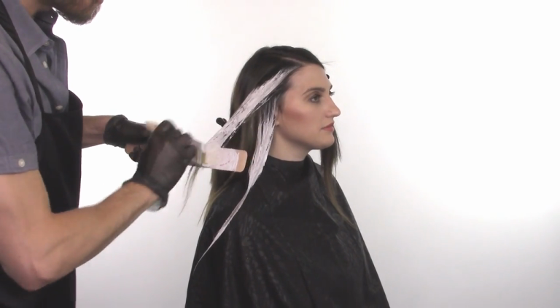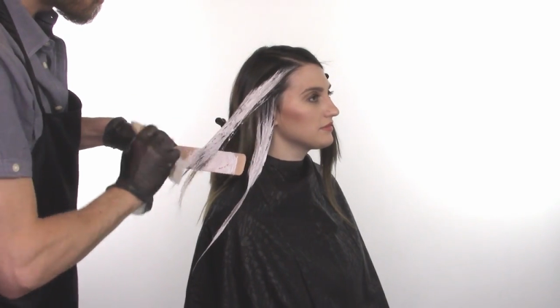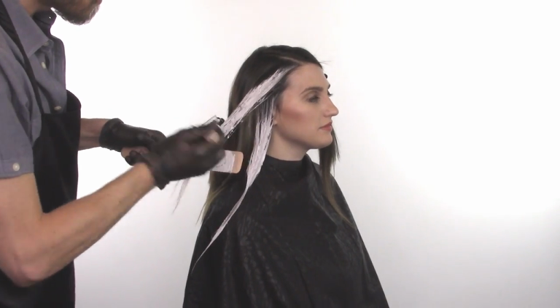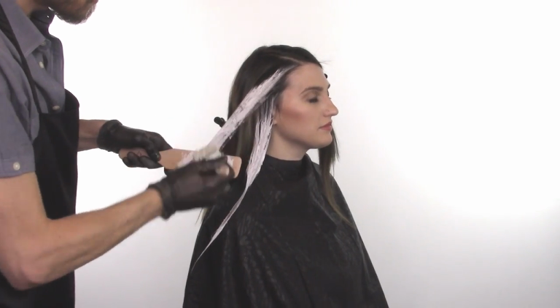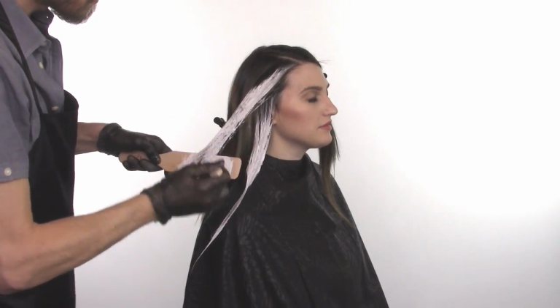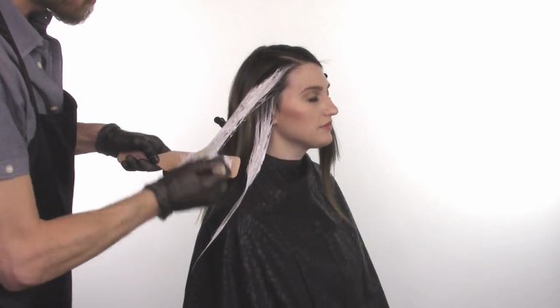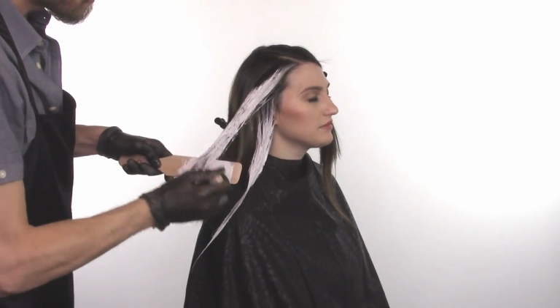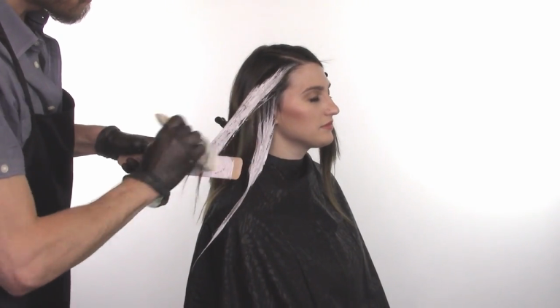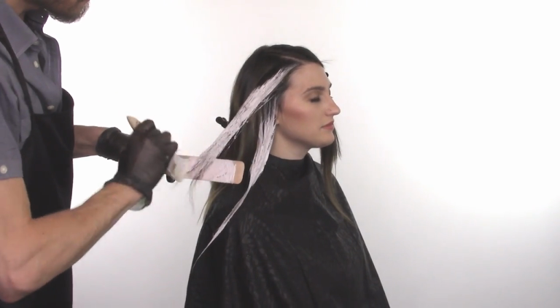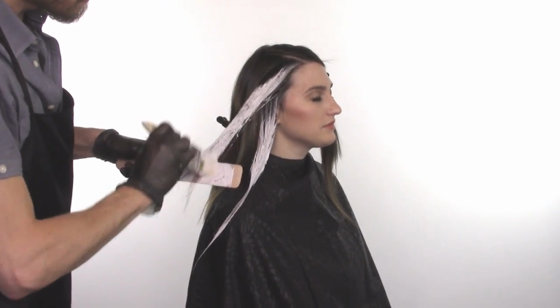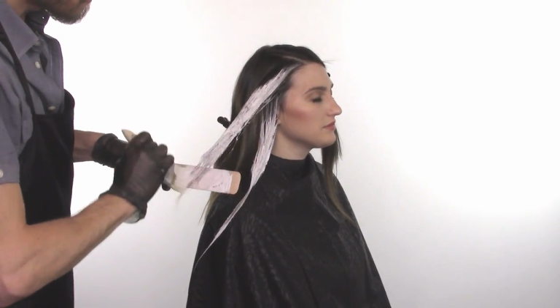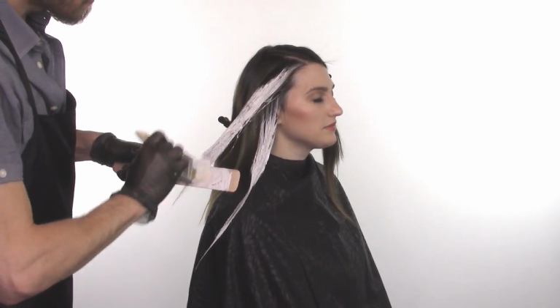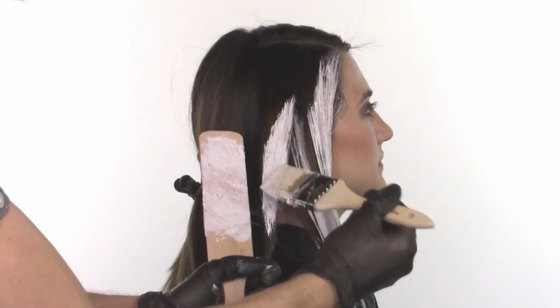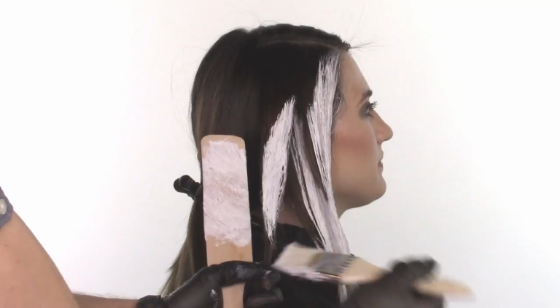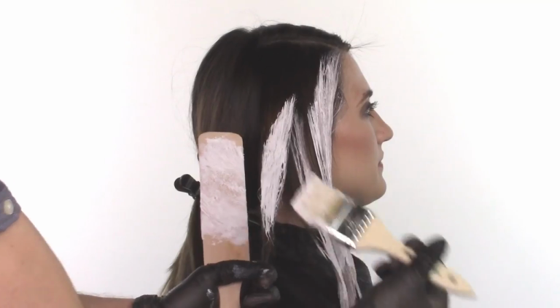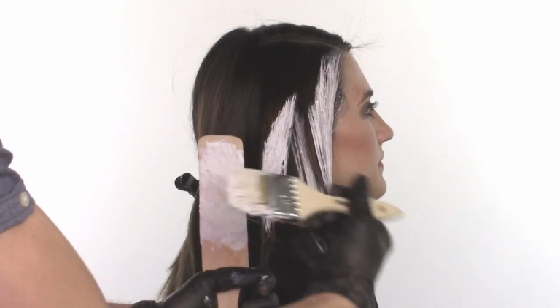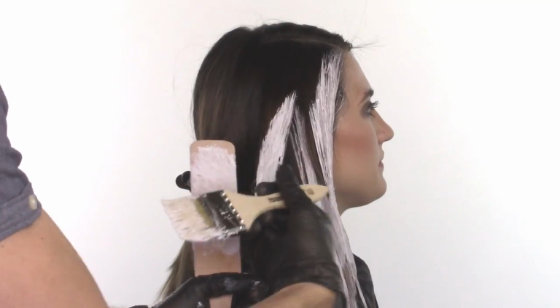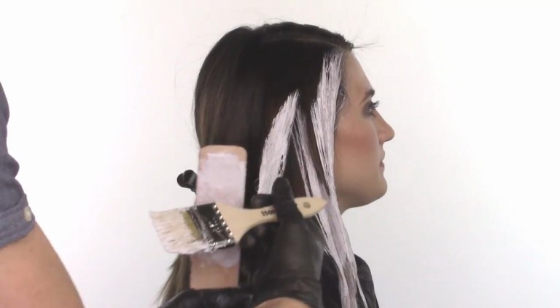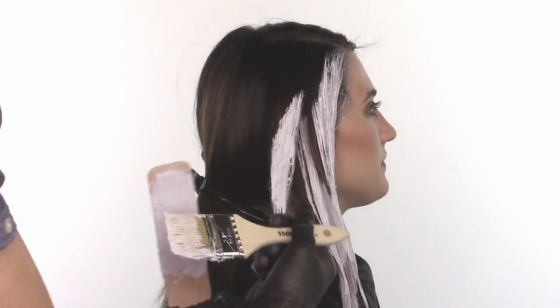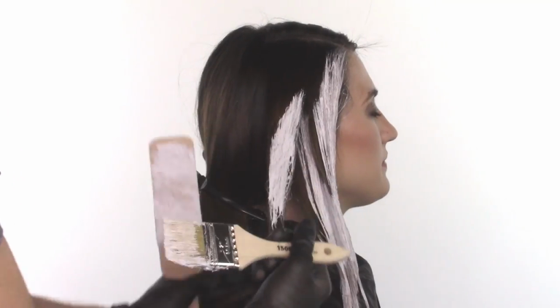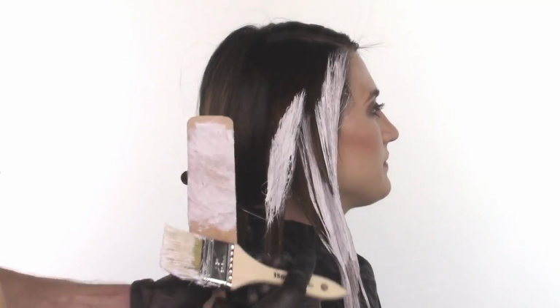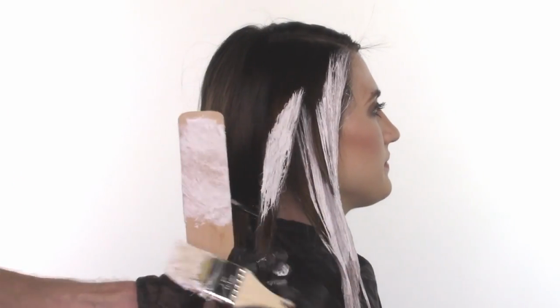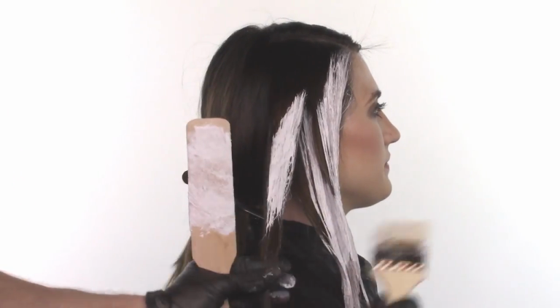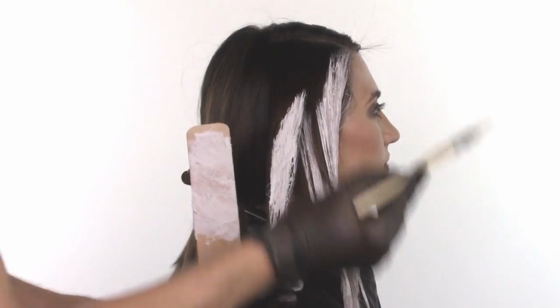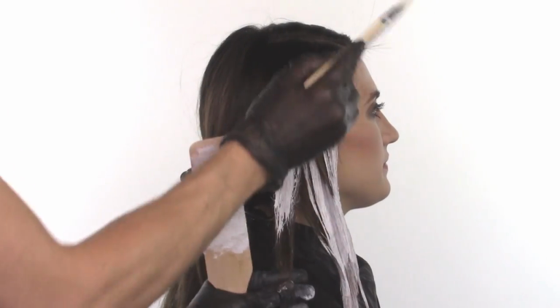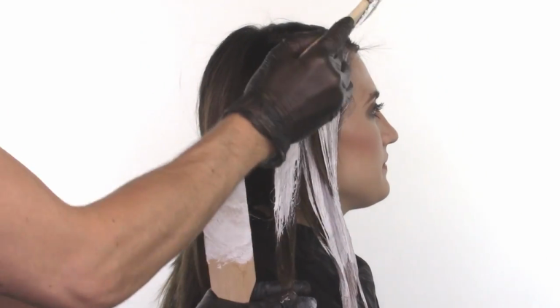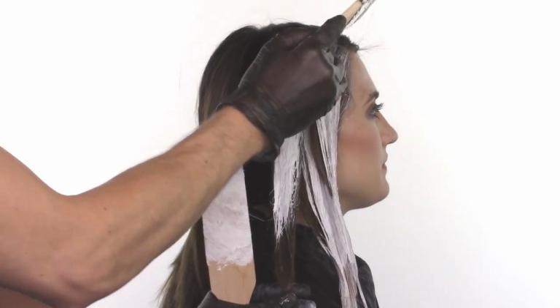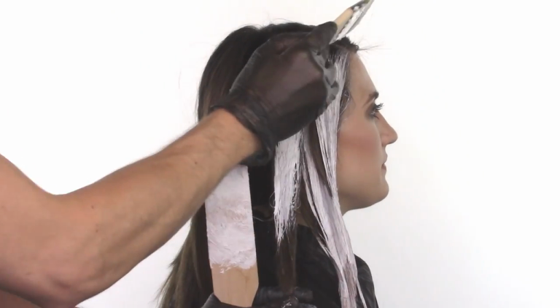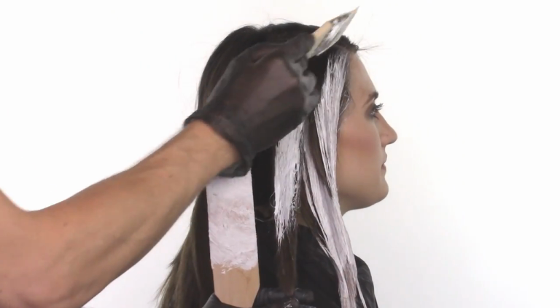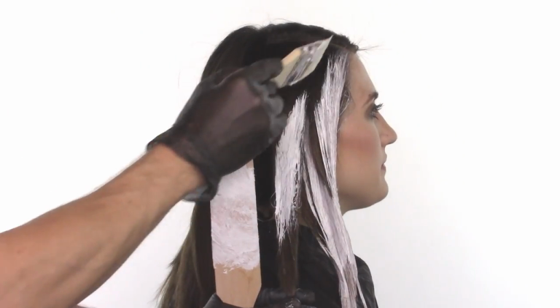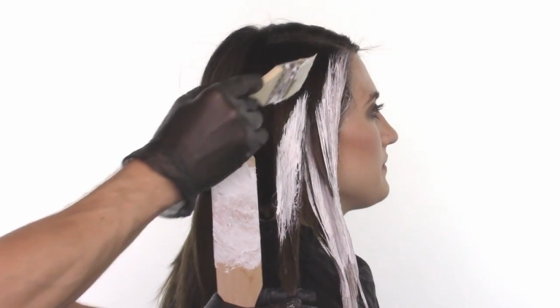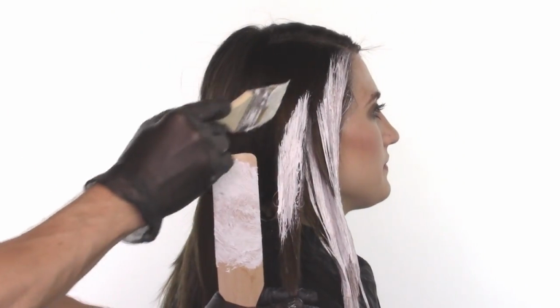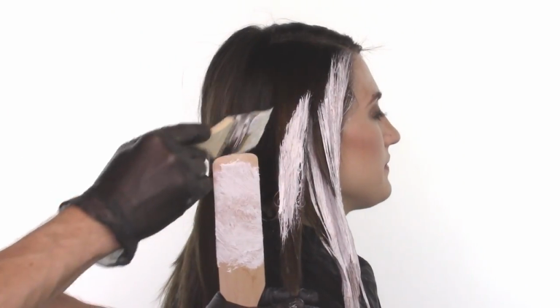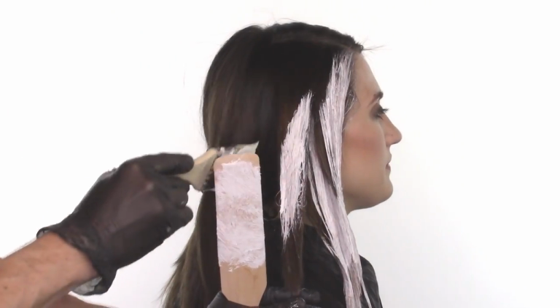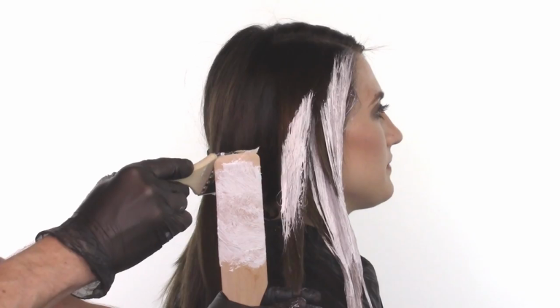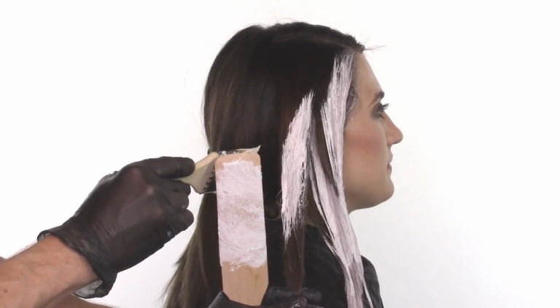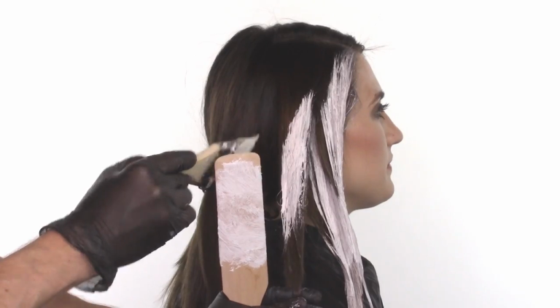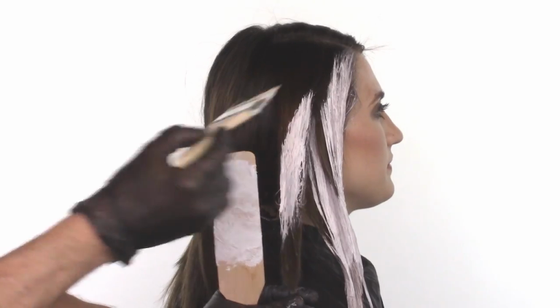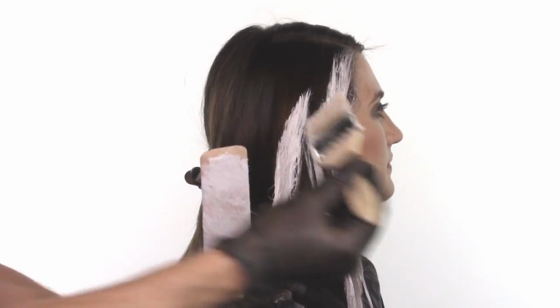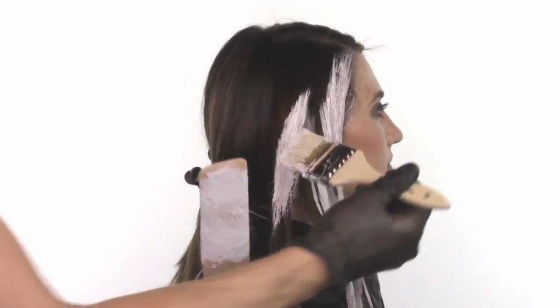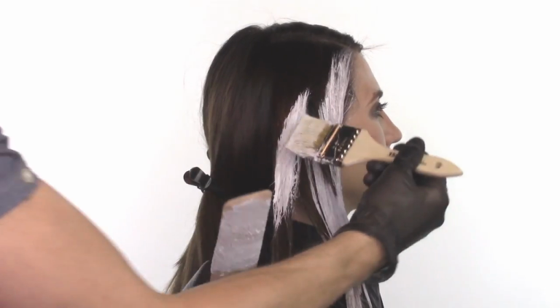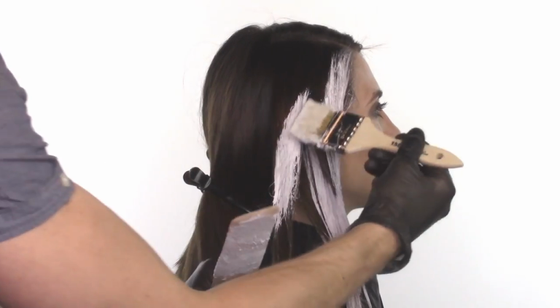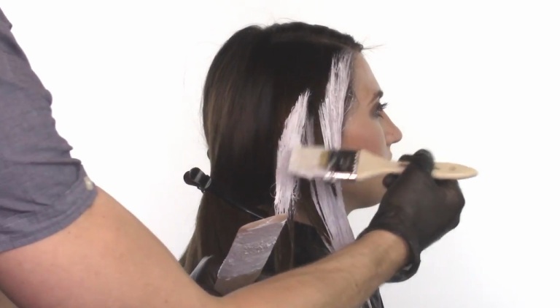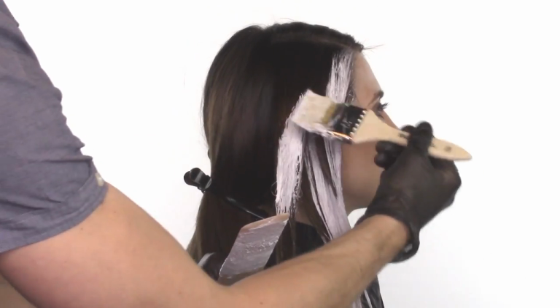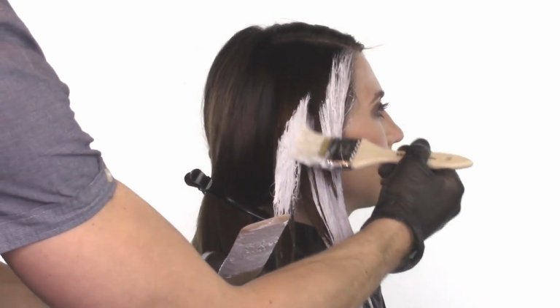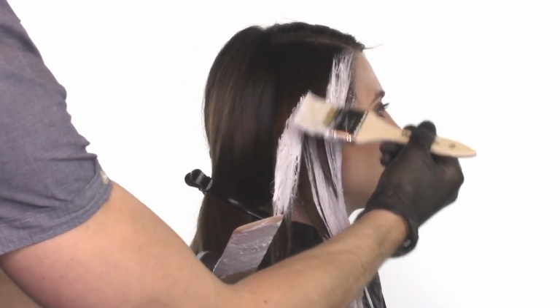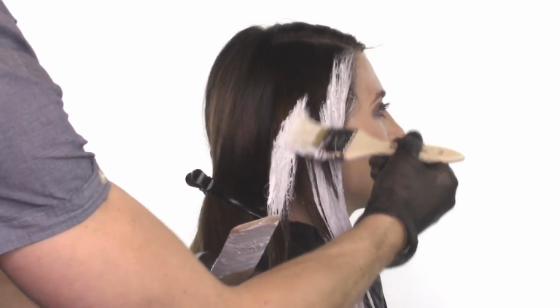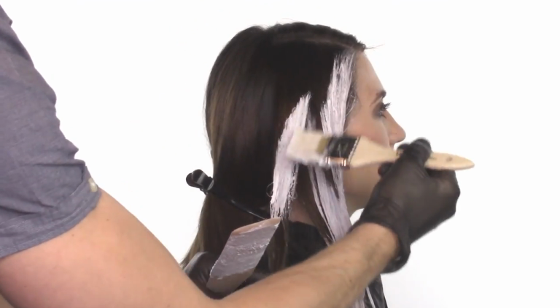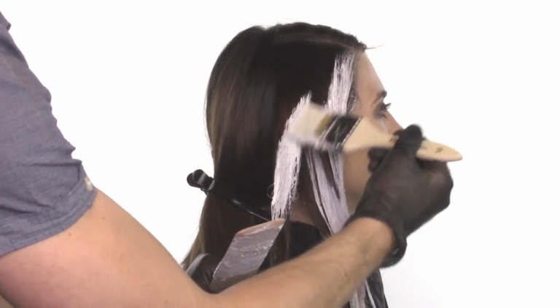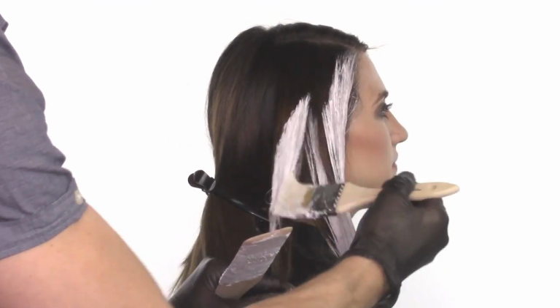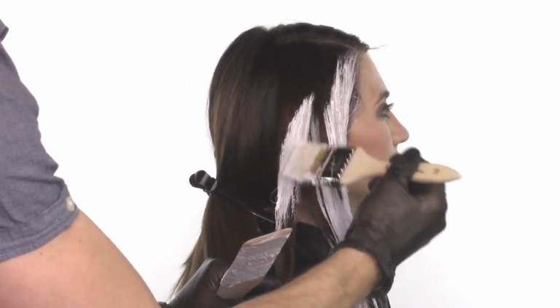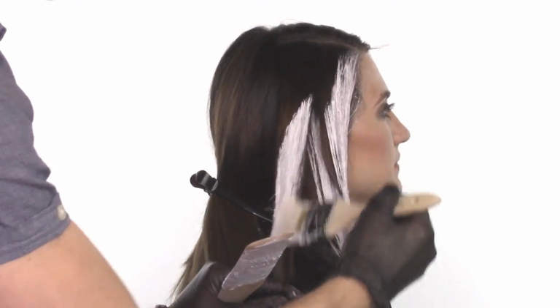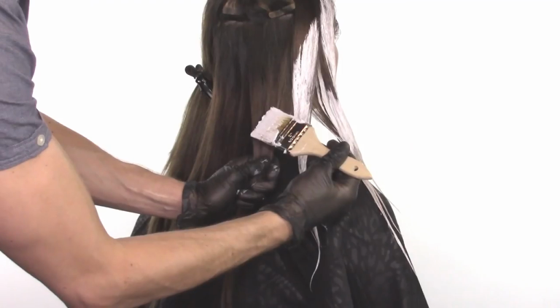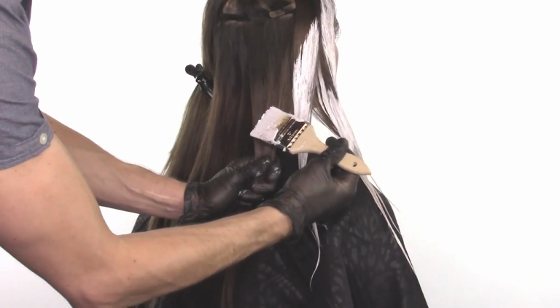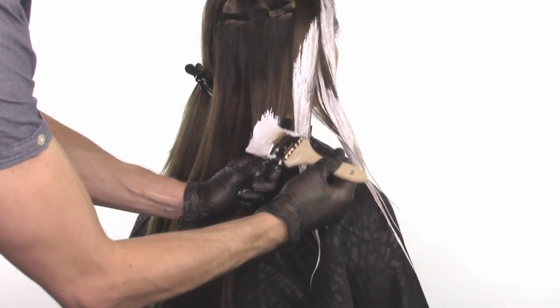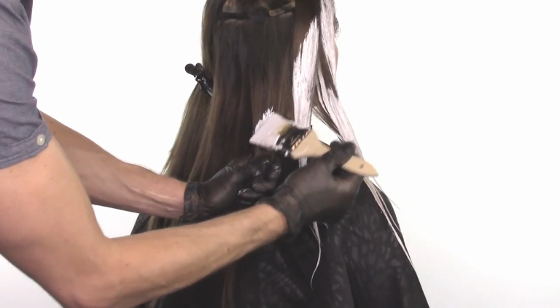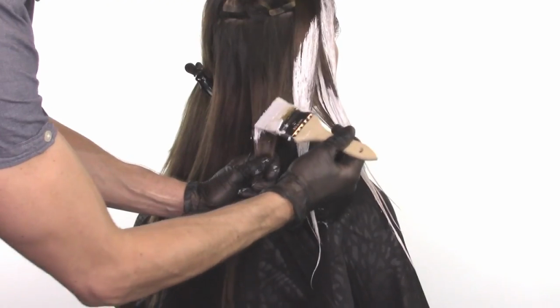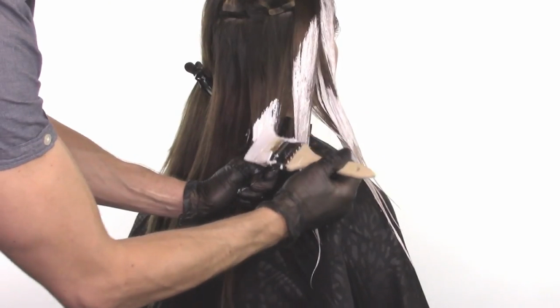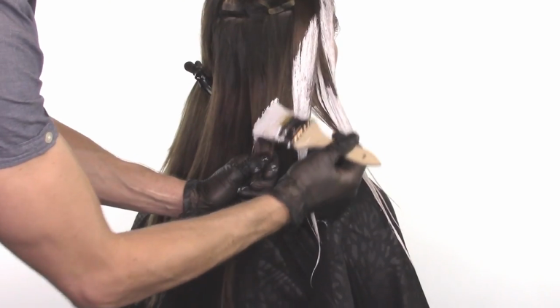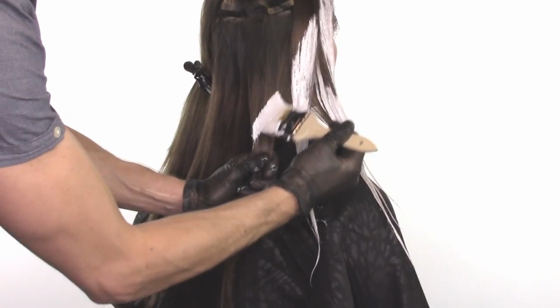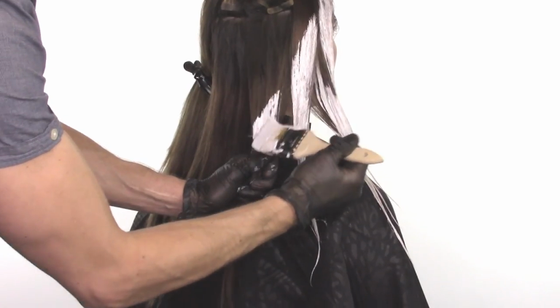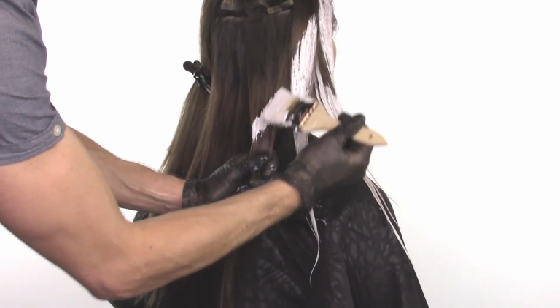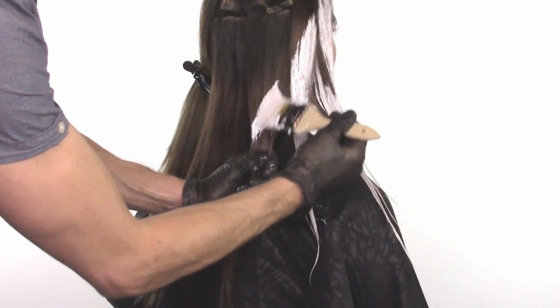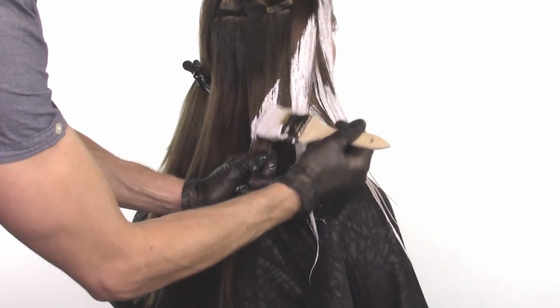We will start high with this application moving towards the hairline. We will take our next section, and we will apply this a little bit lower, going diagonal back.